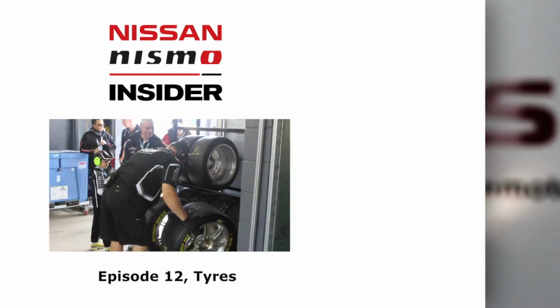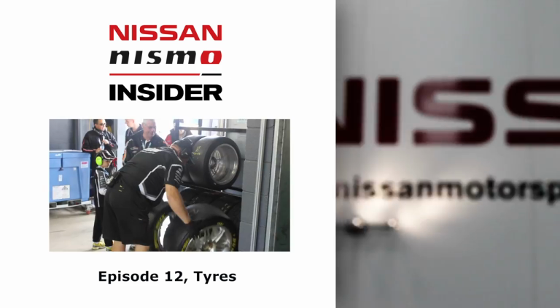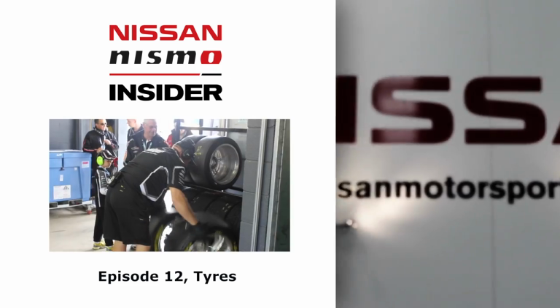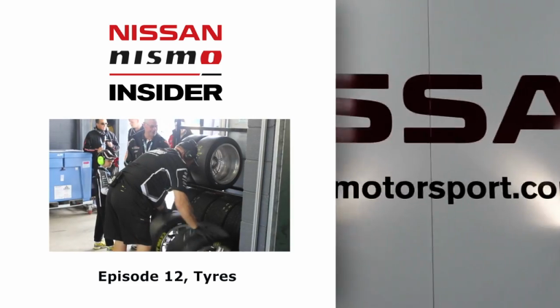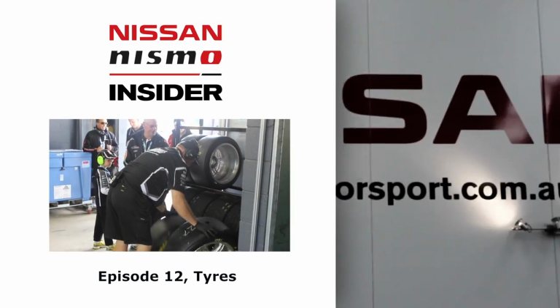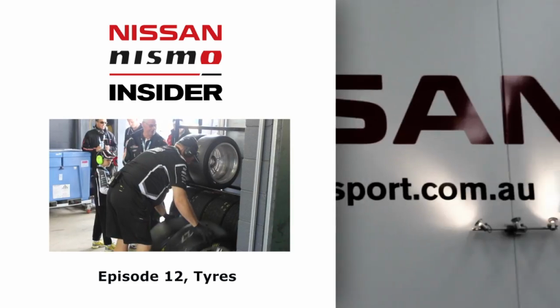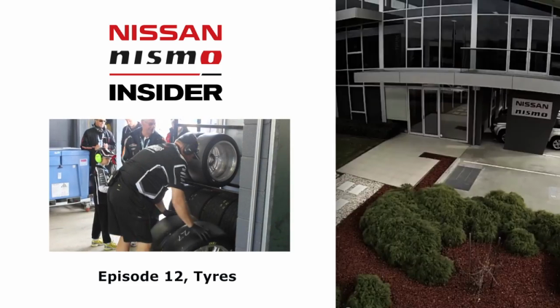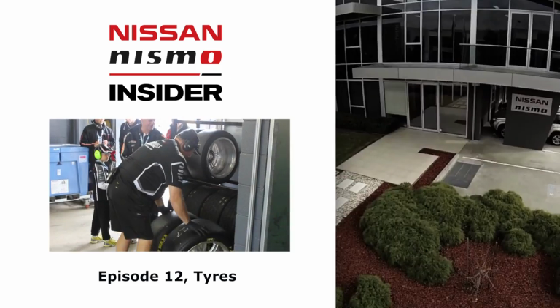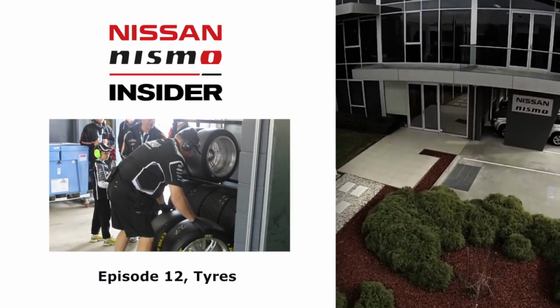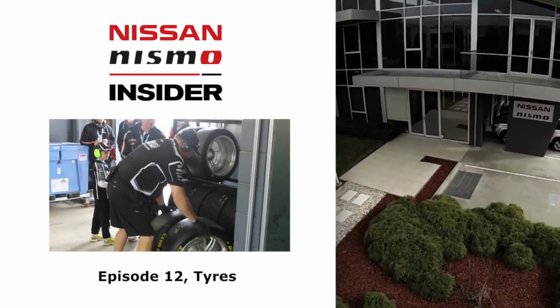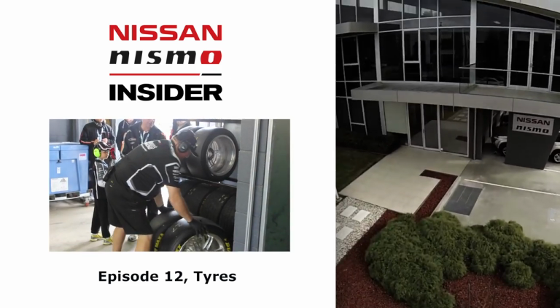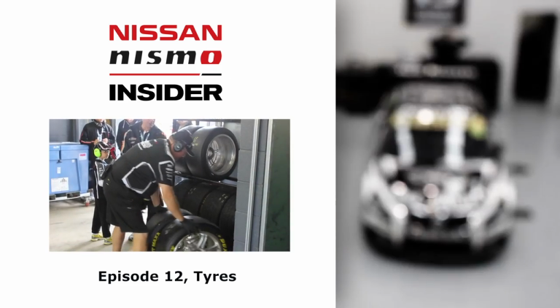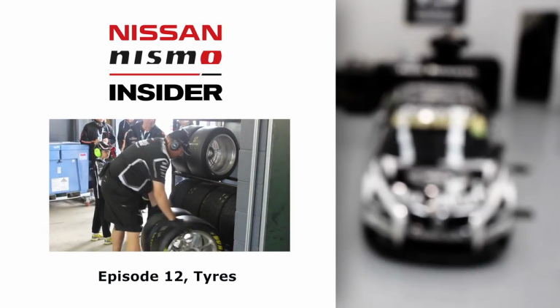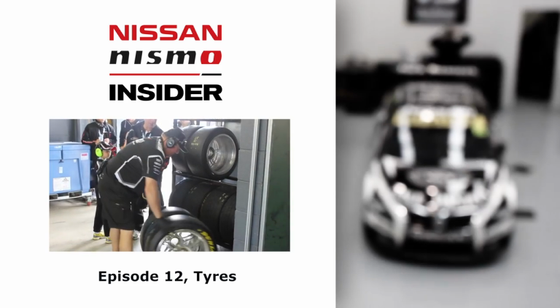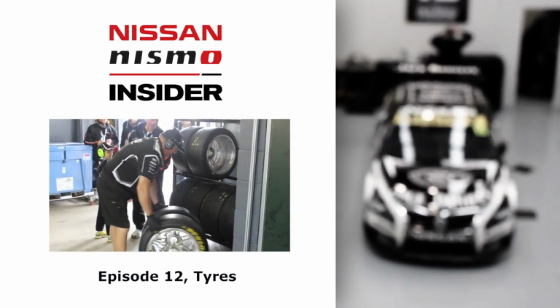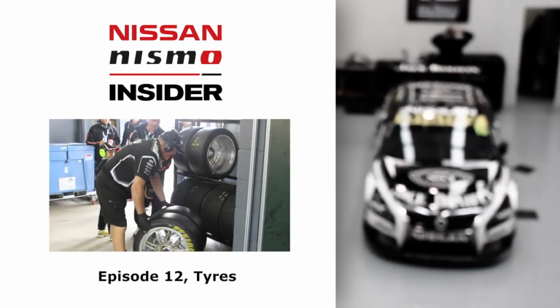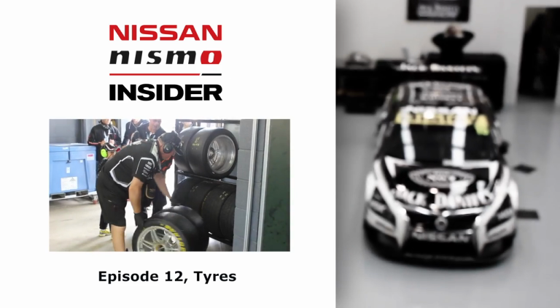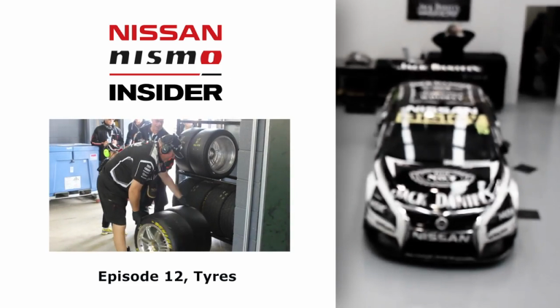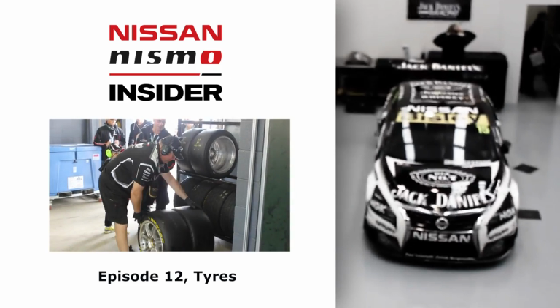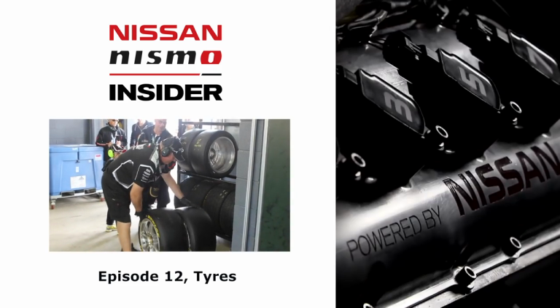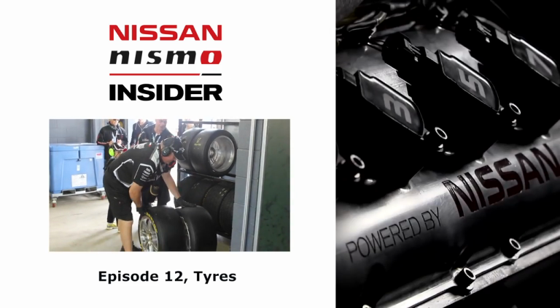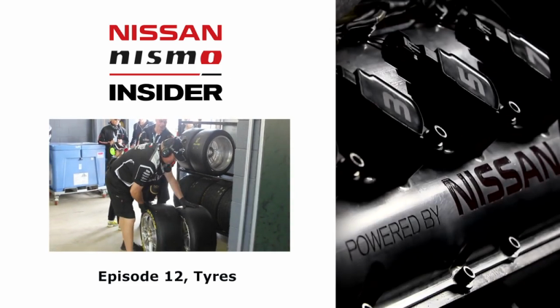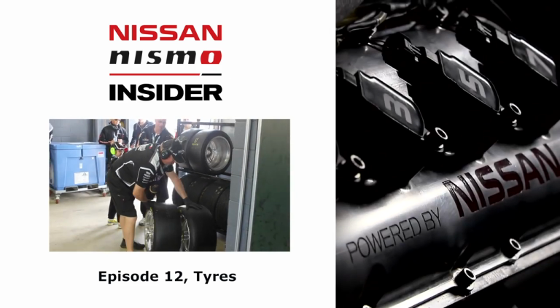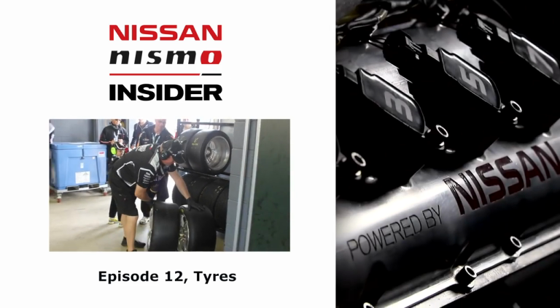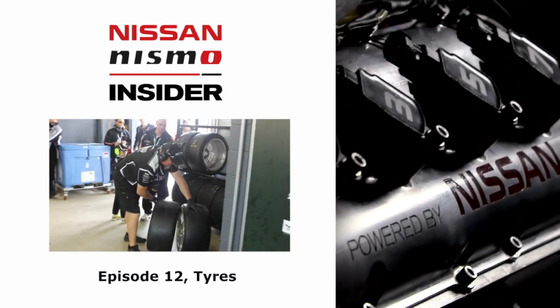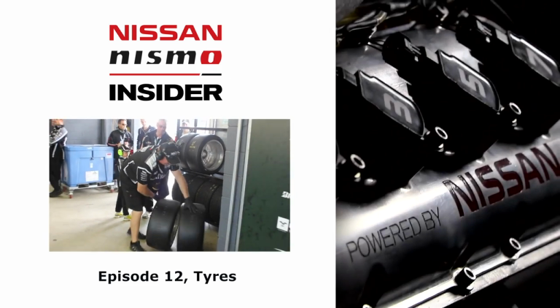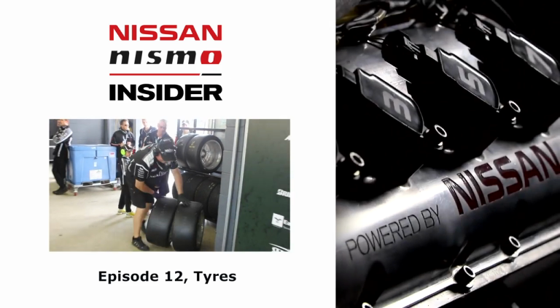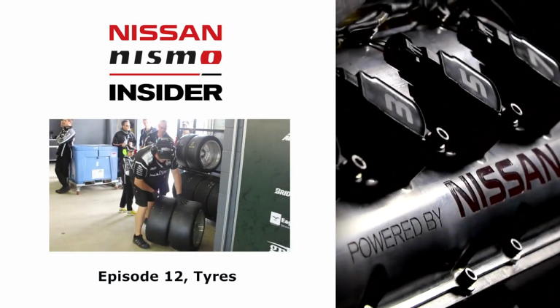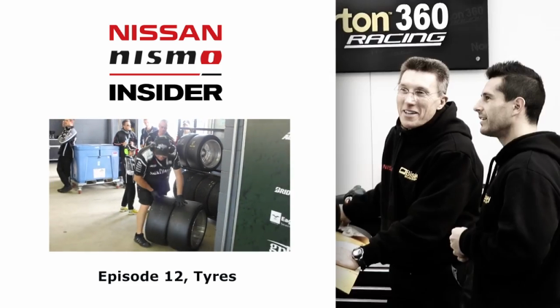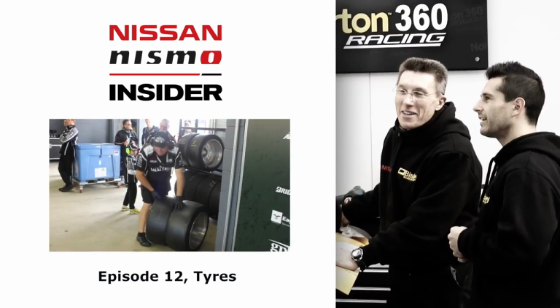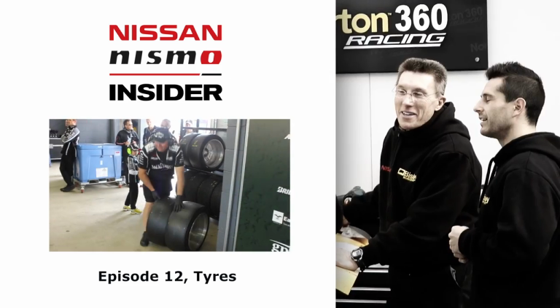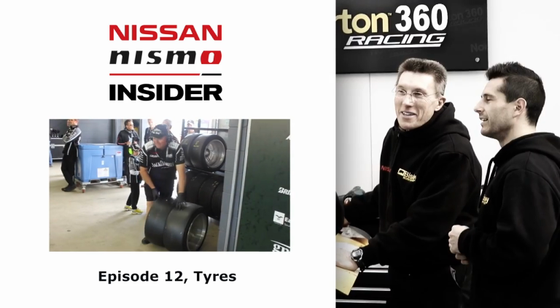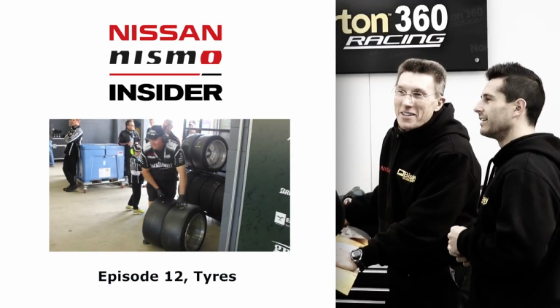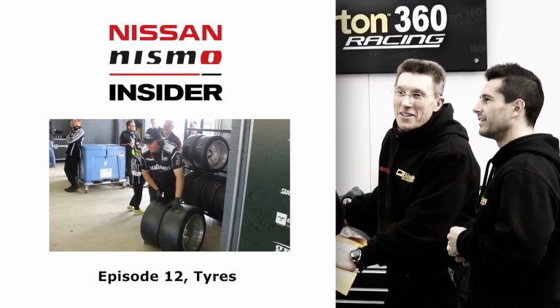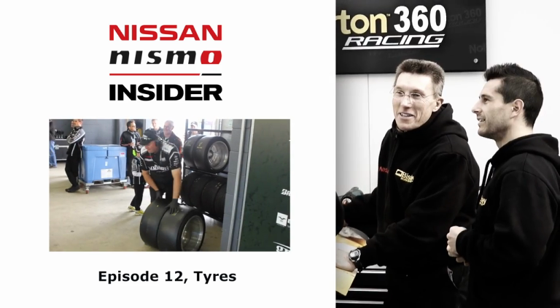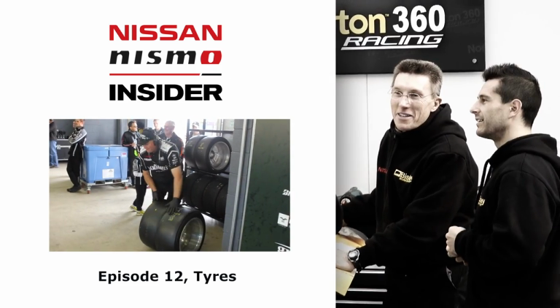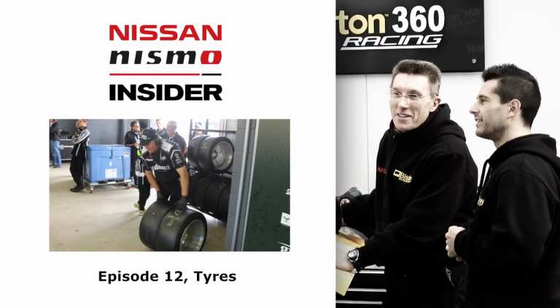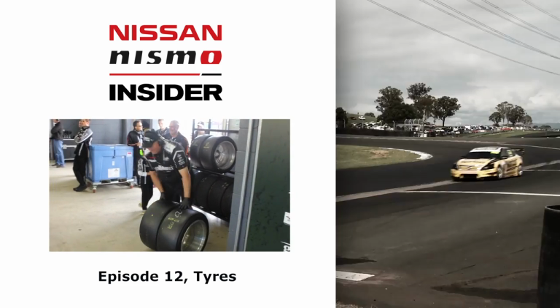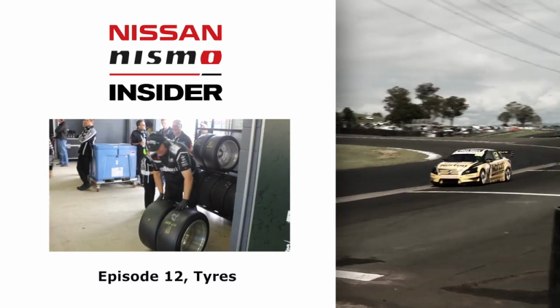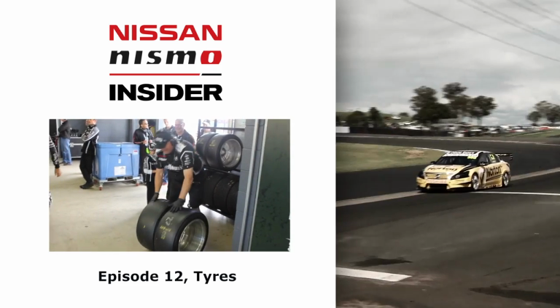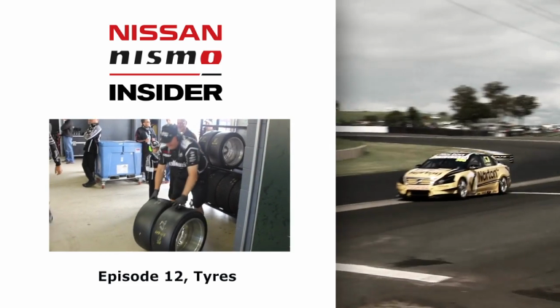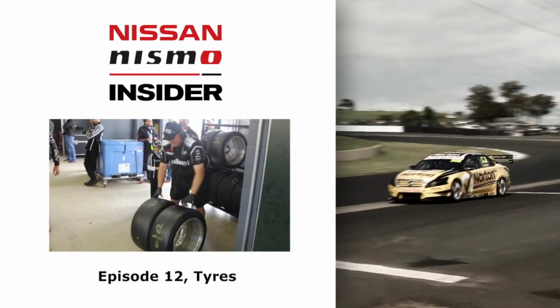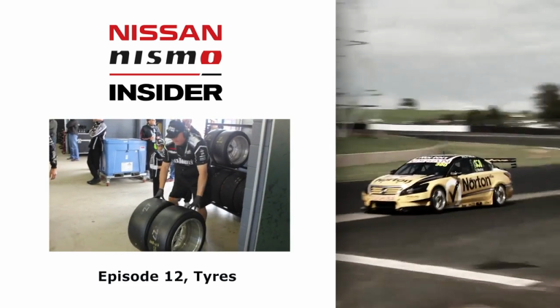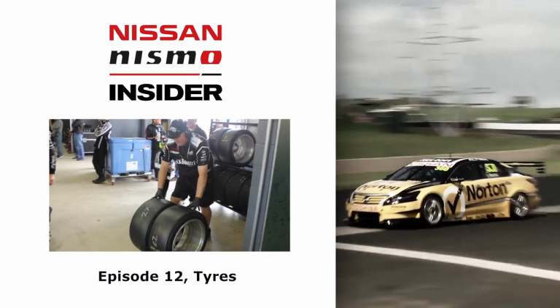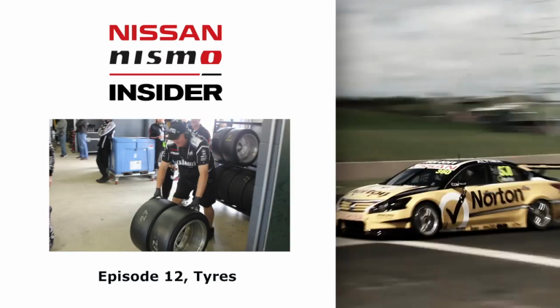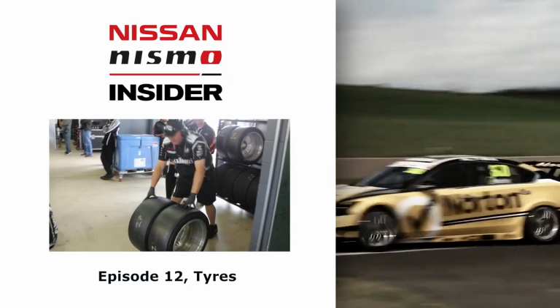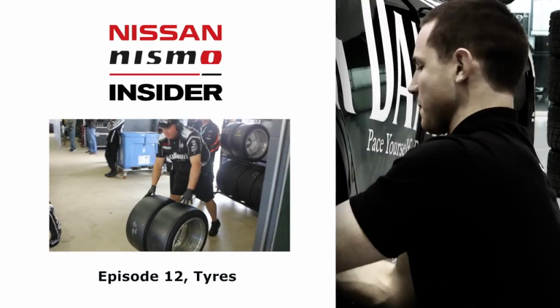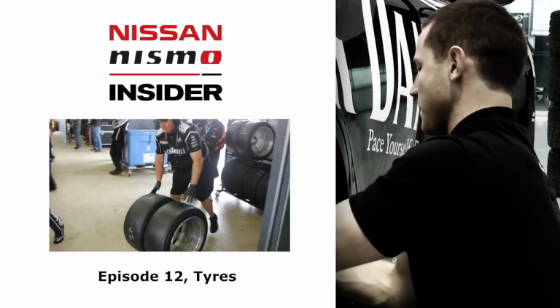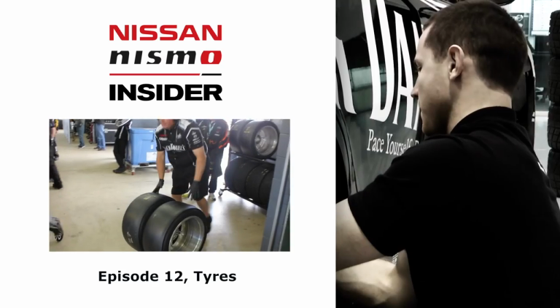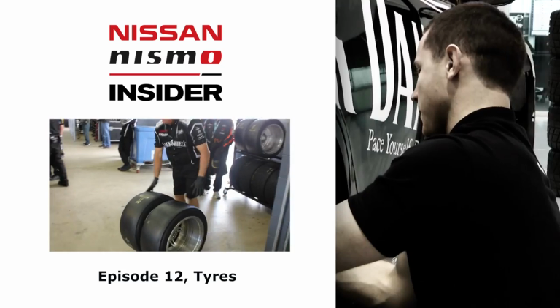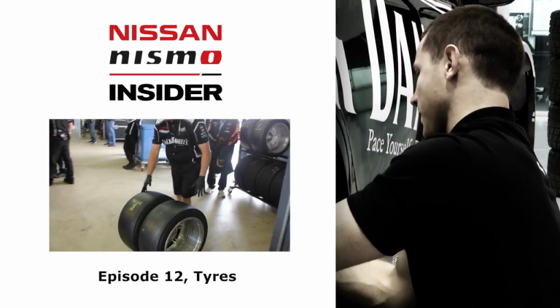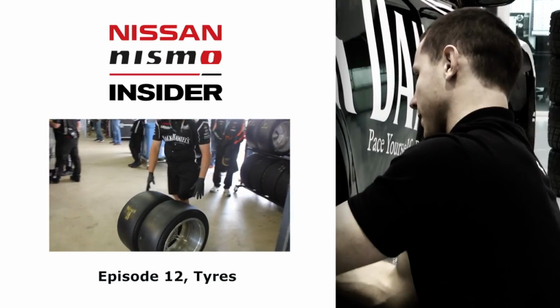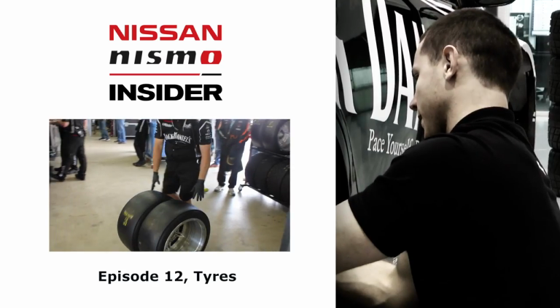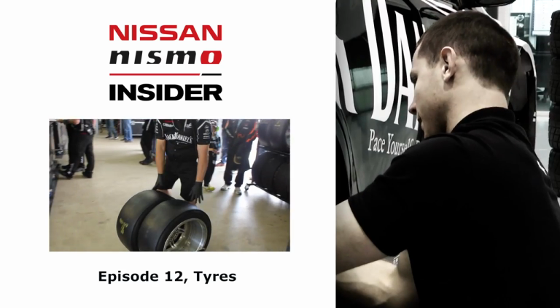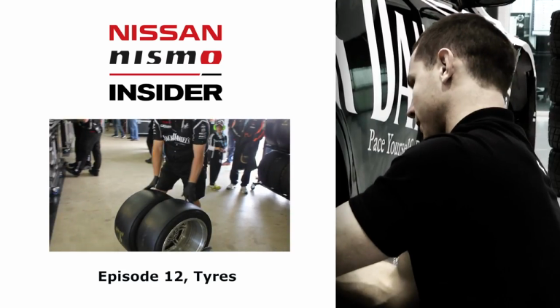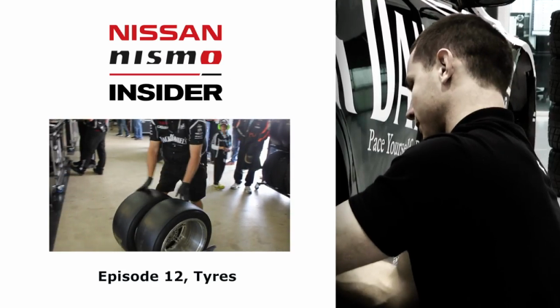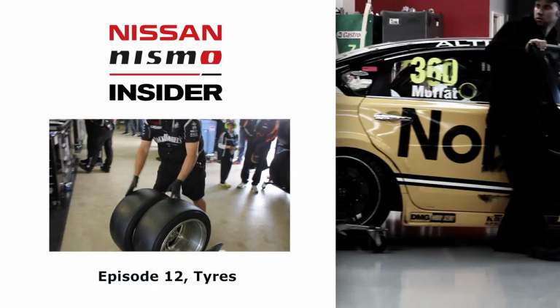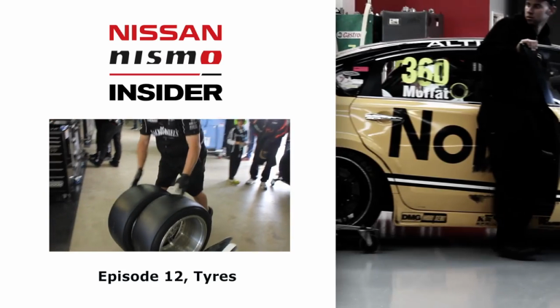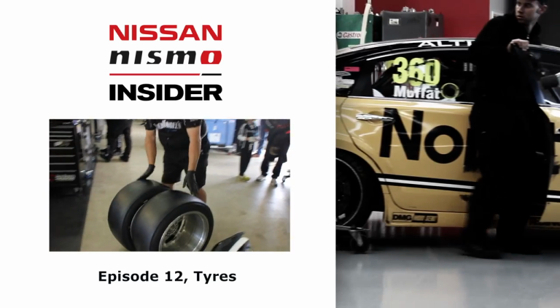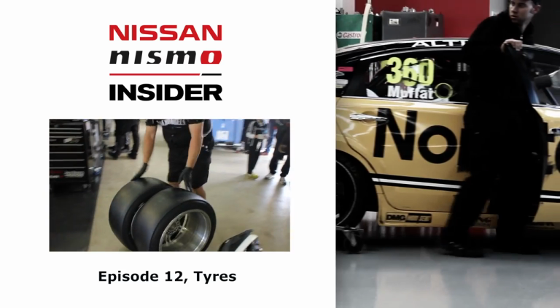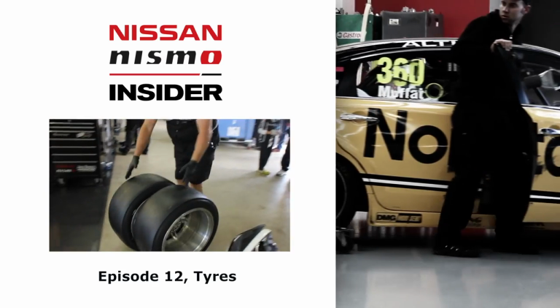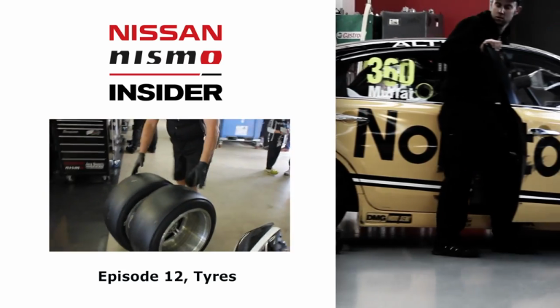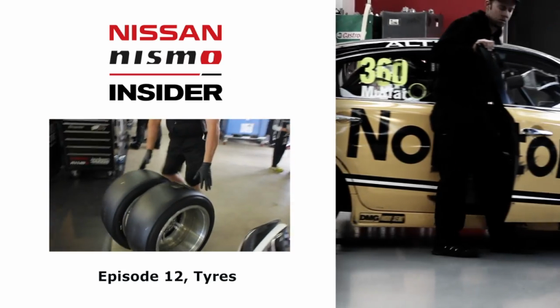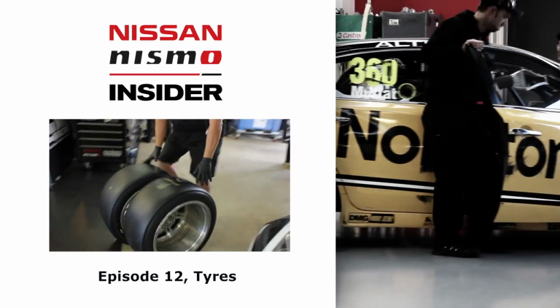For more information on this and motorsport, head to our website. And to catch up on past episodes of the Nismo Insider, click here now.